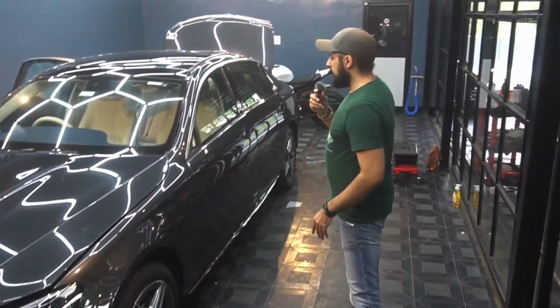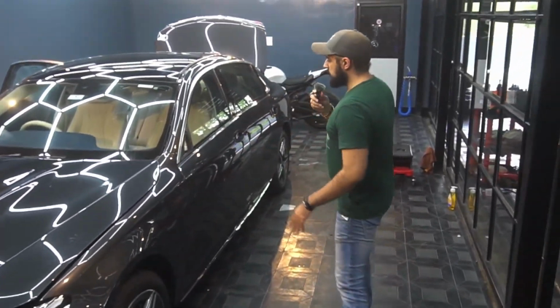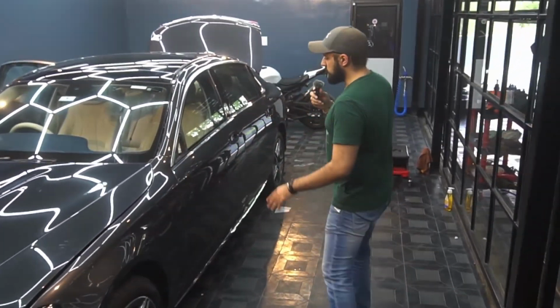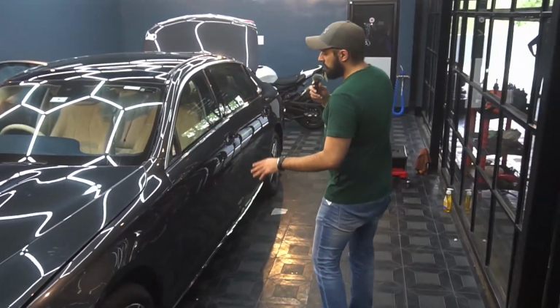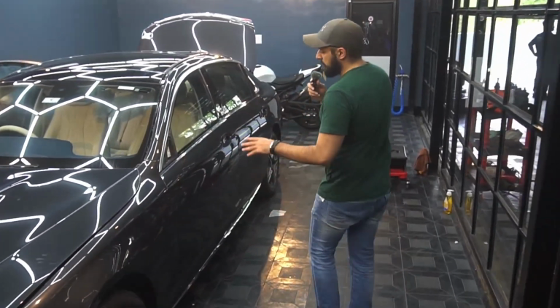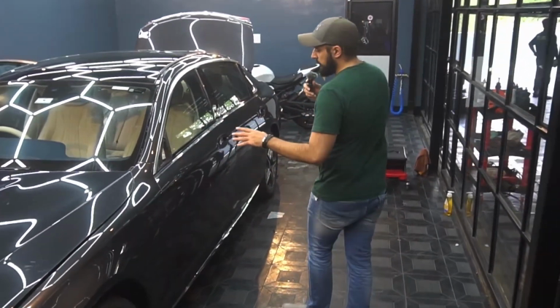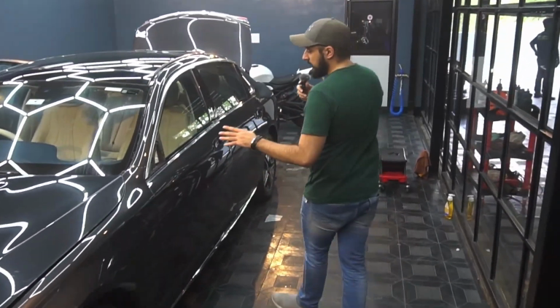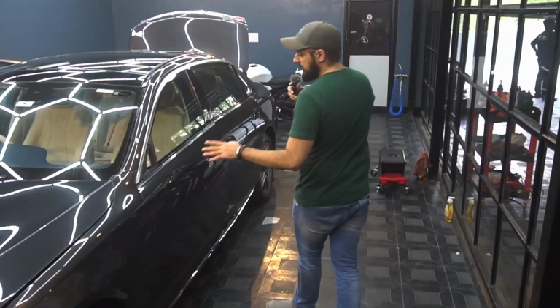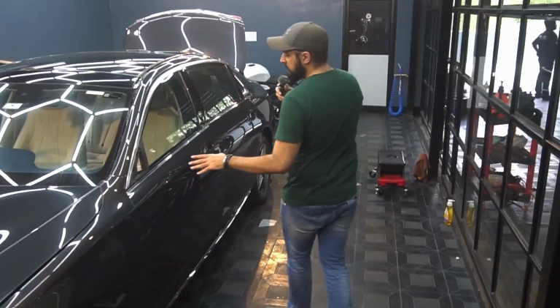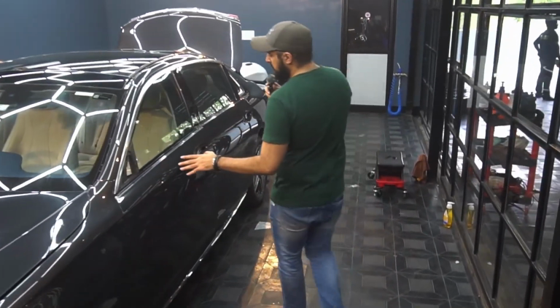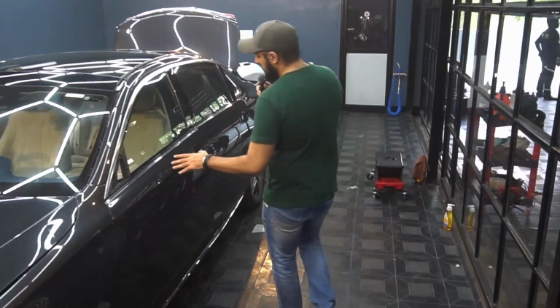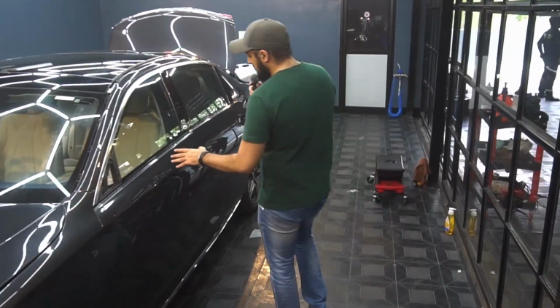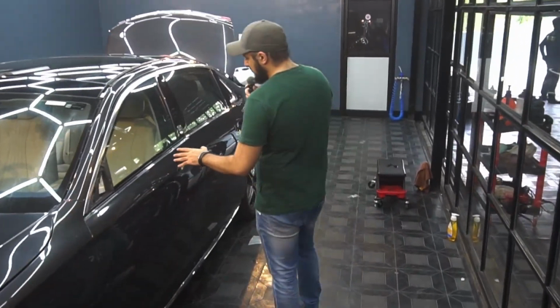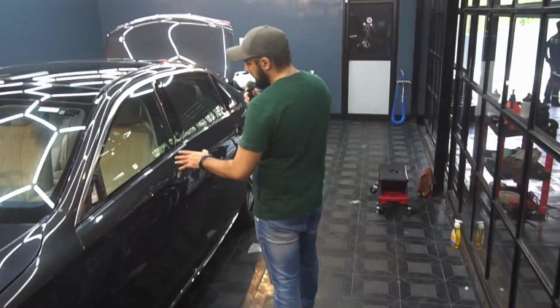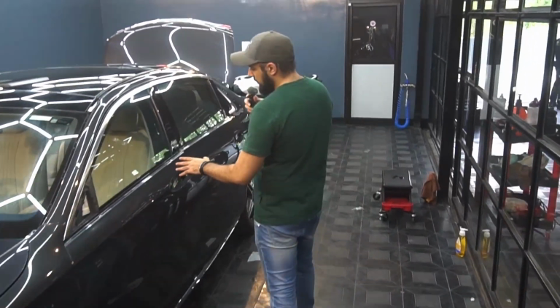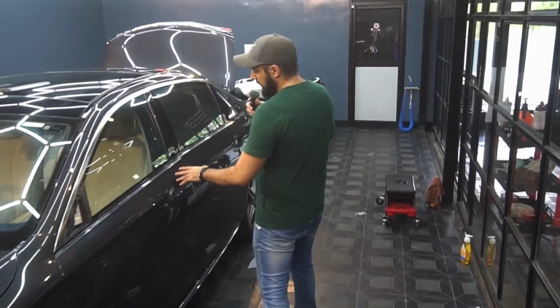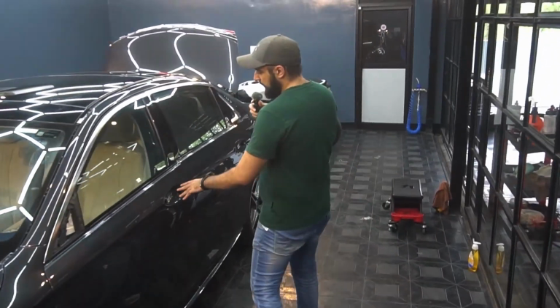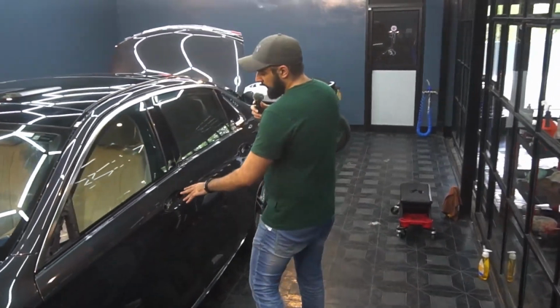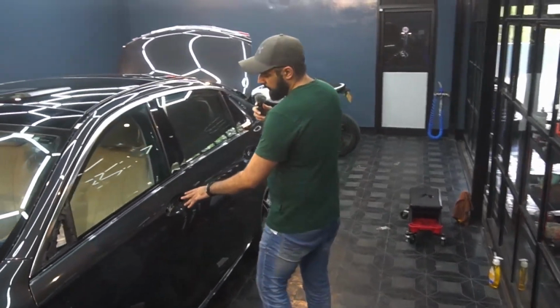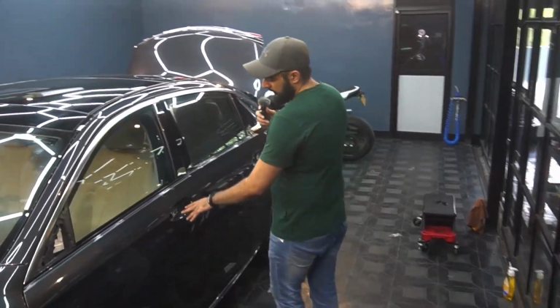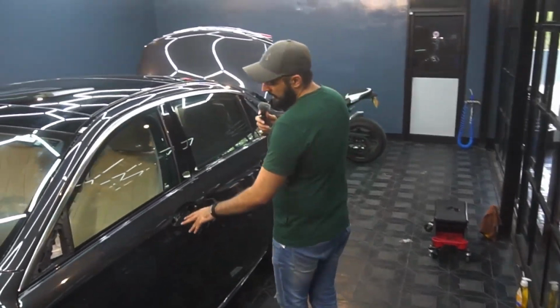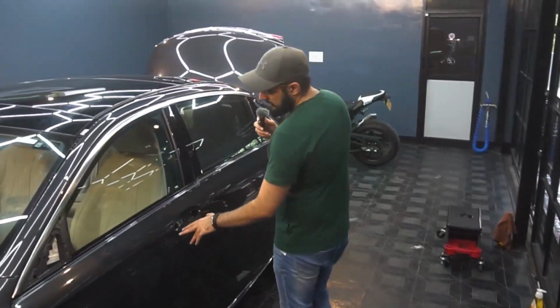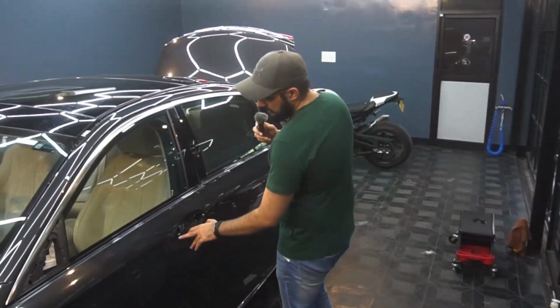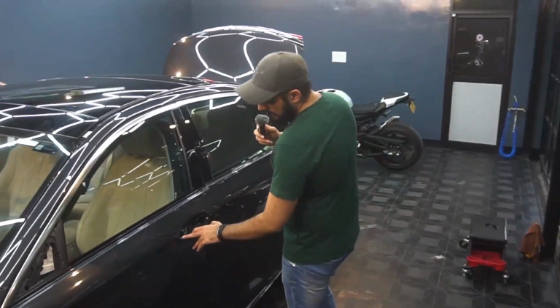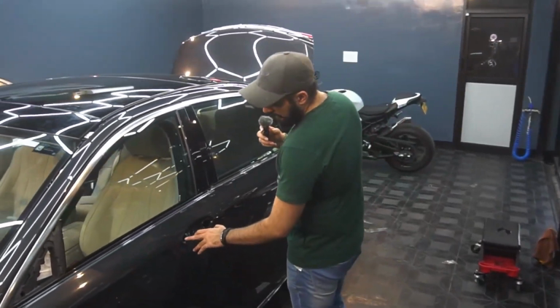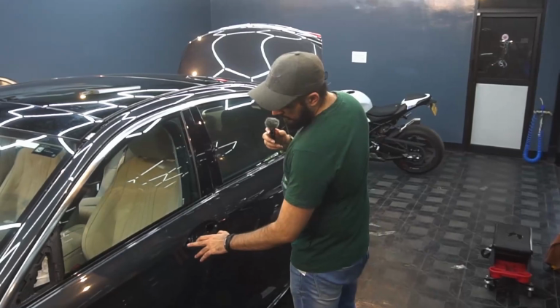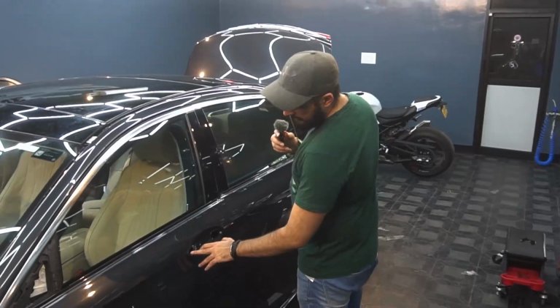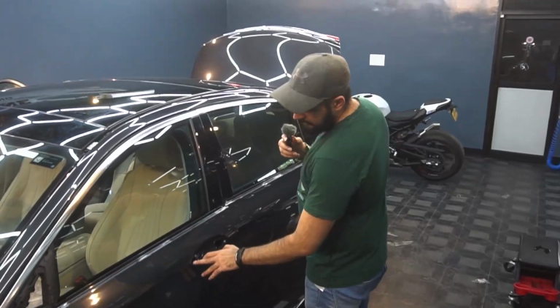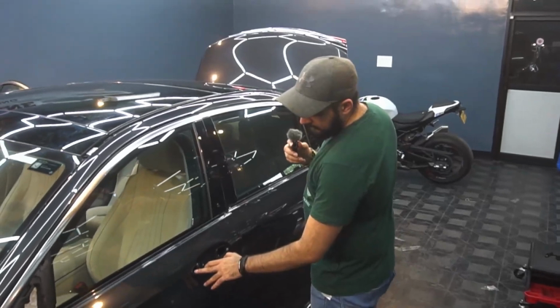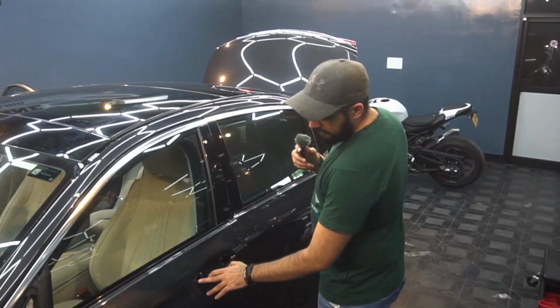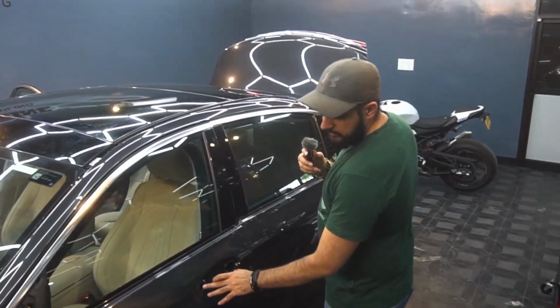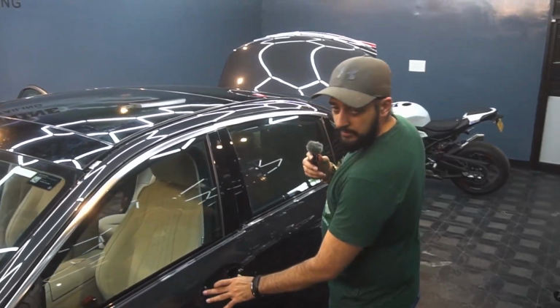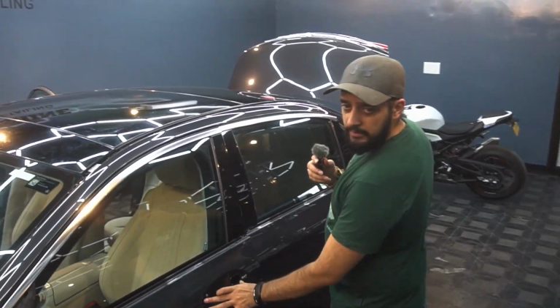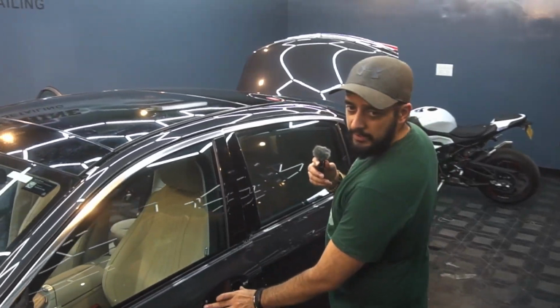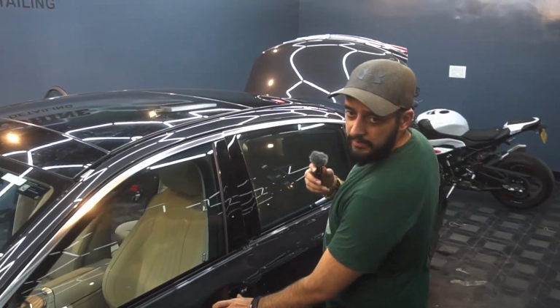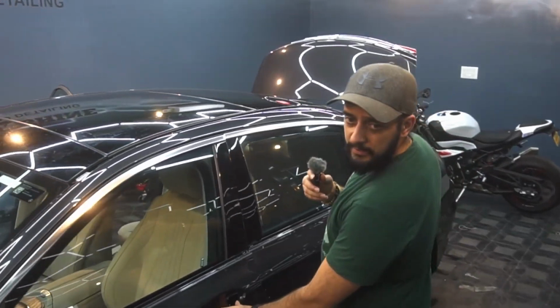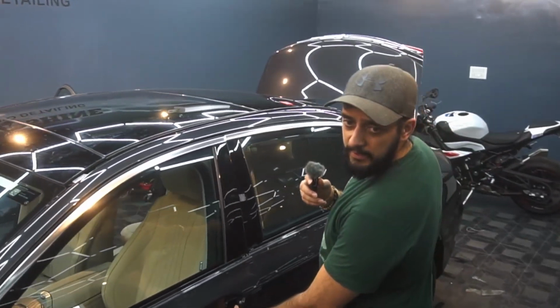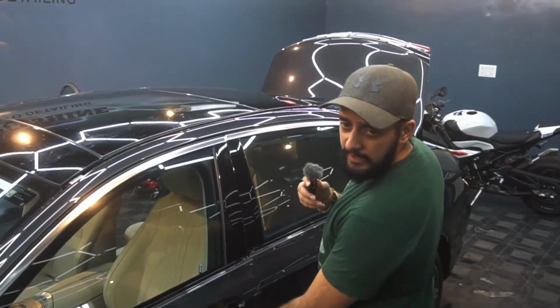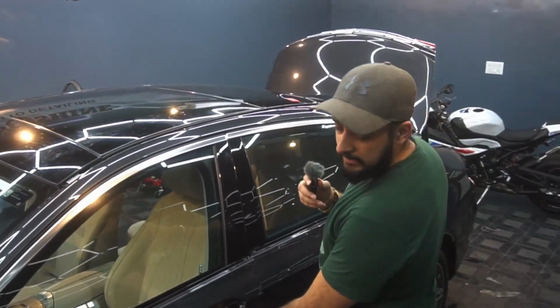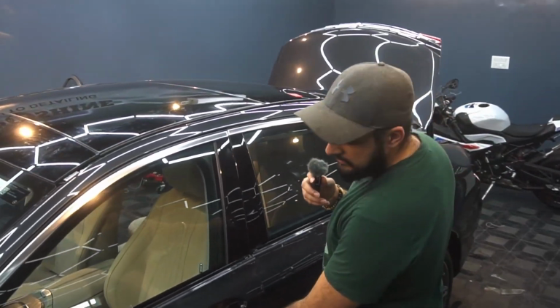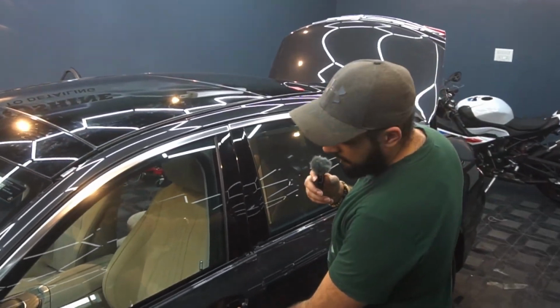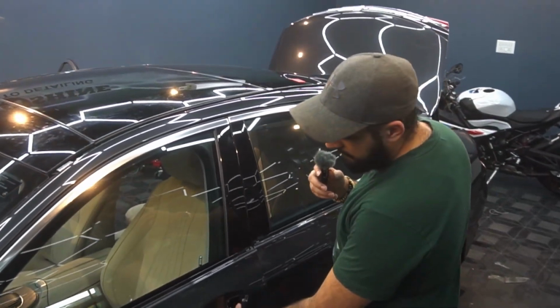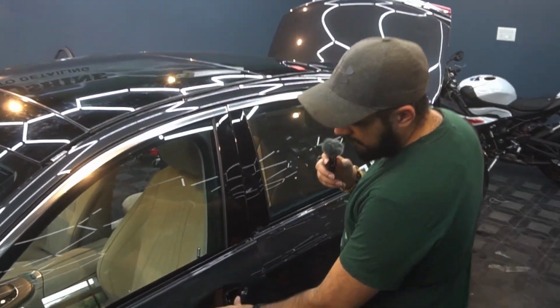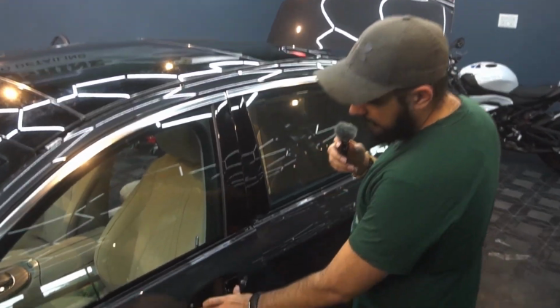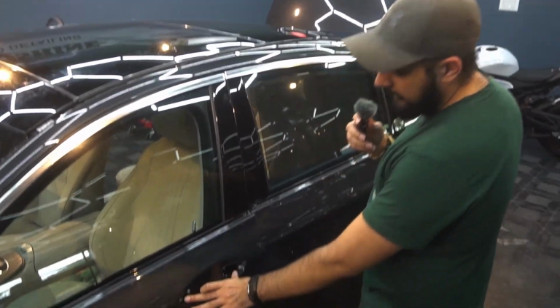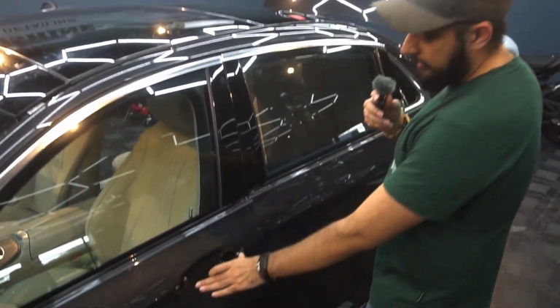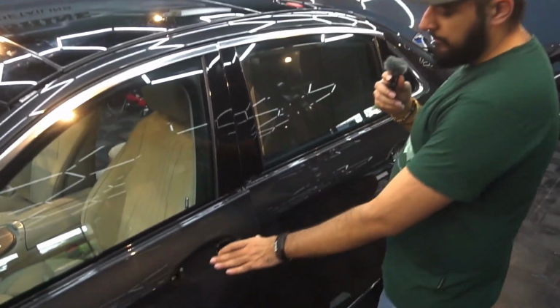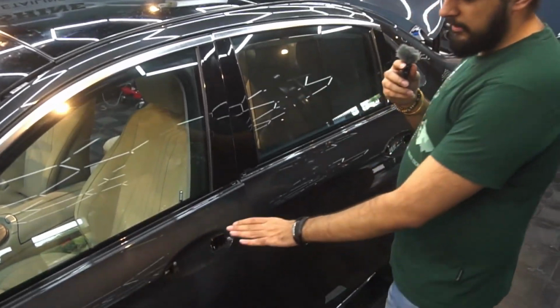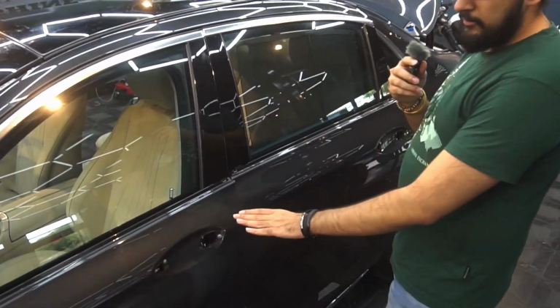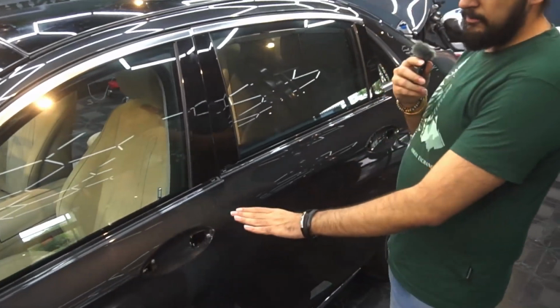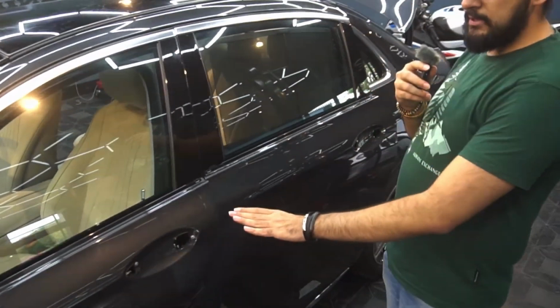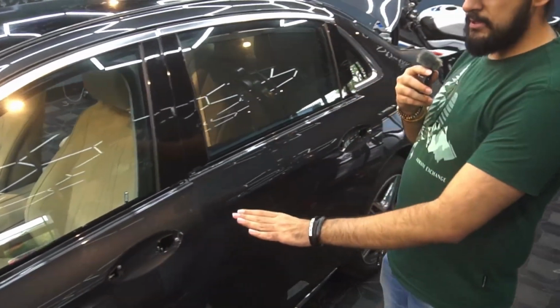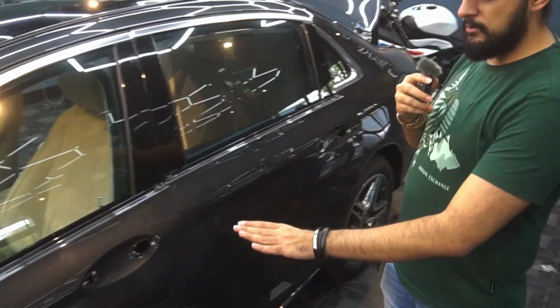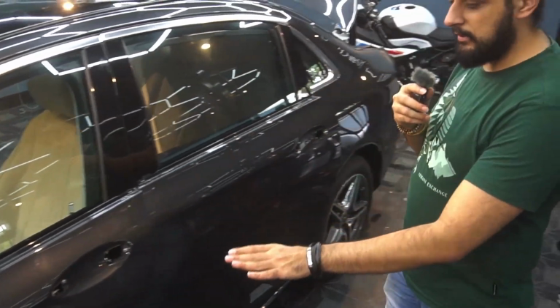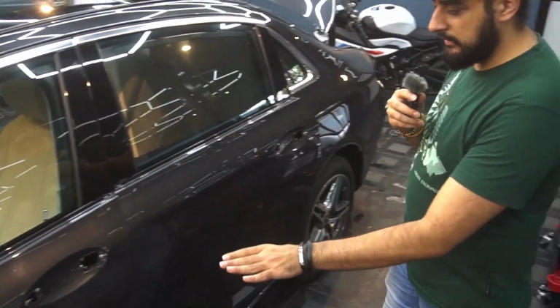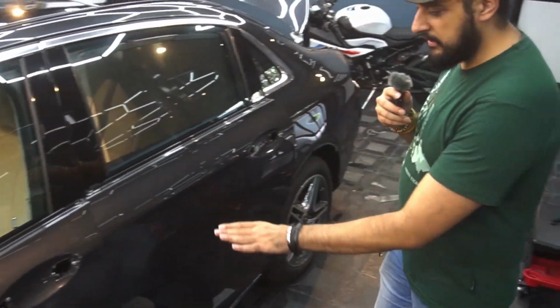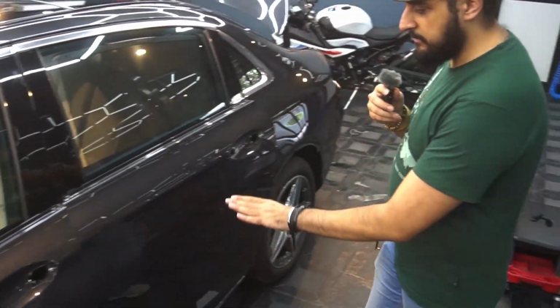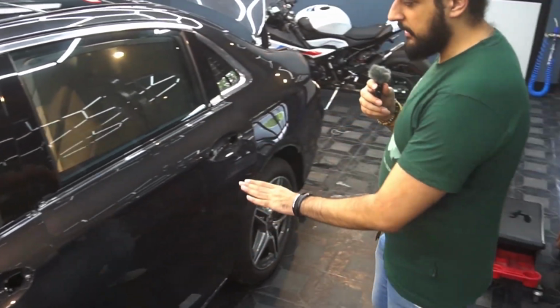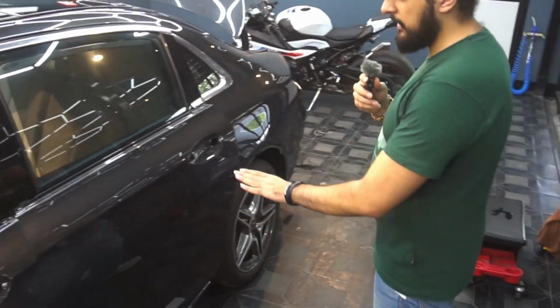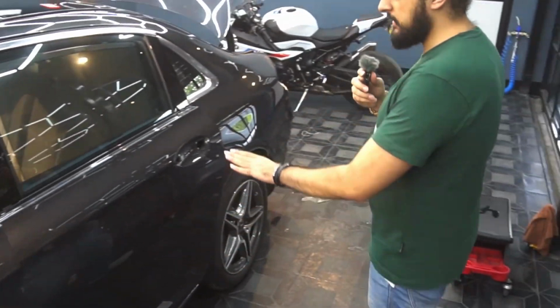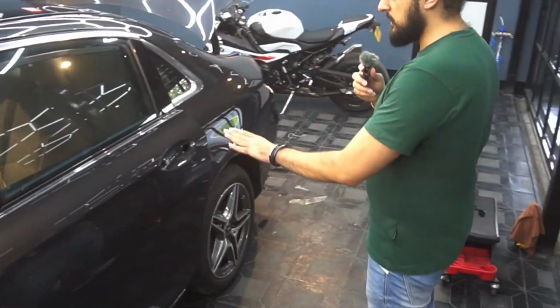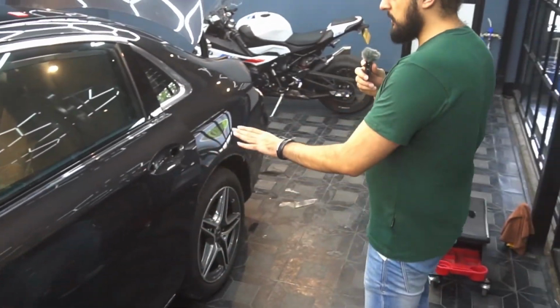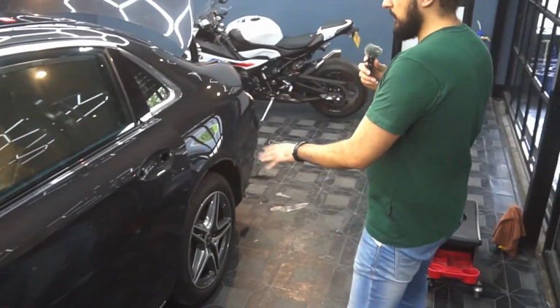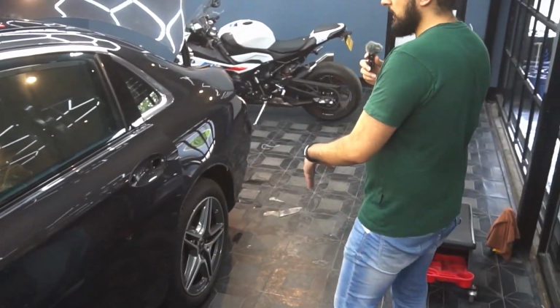So we only dismantled the bearings and the handles of the car. Apart from this, no other dismantling is required.